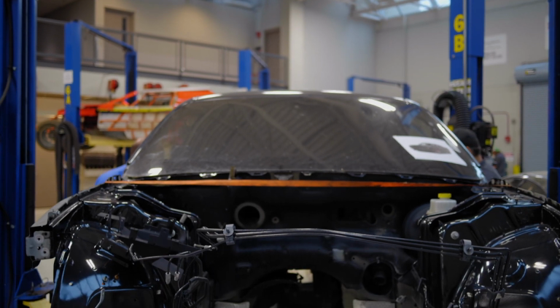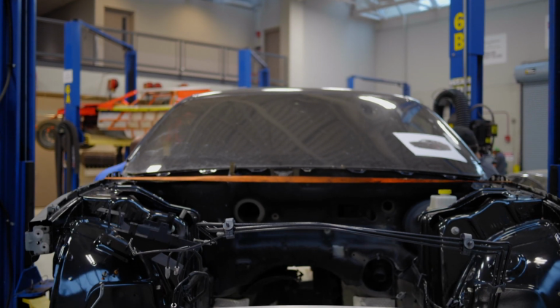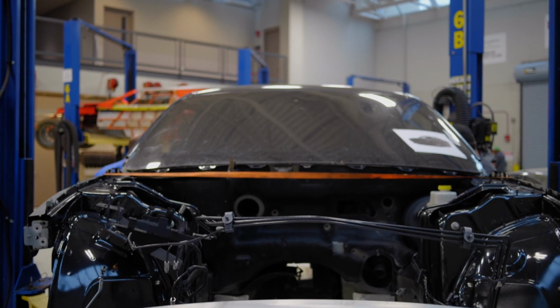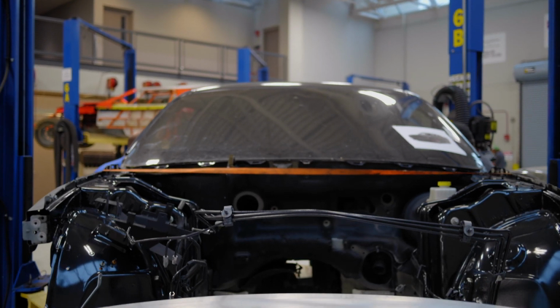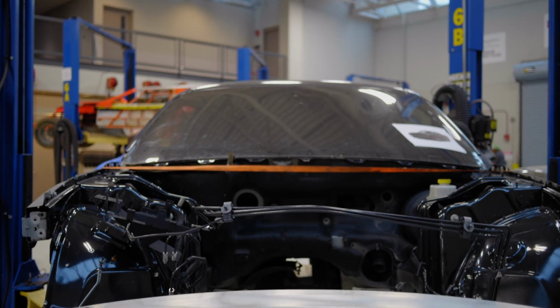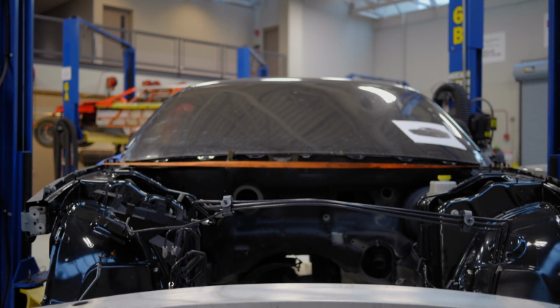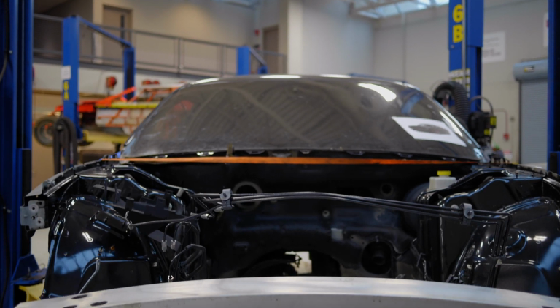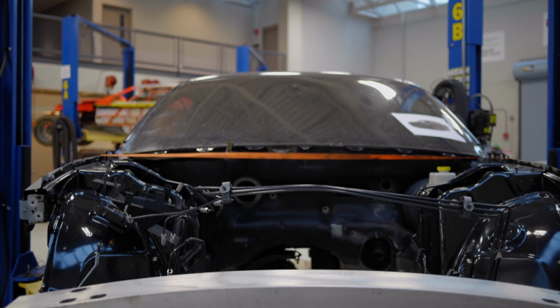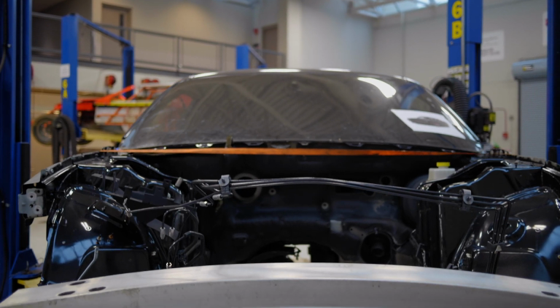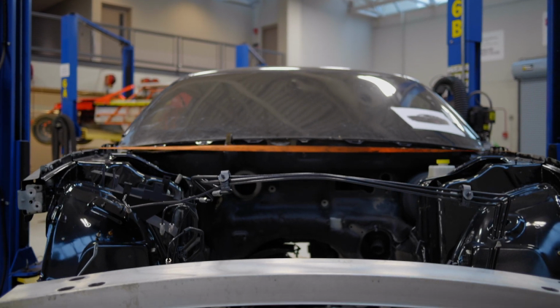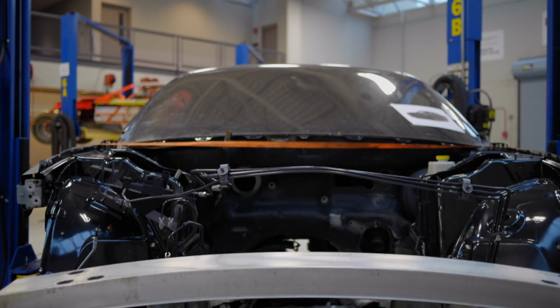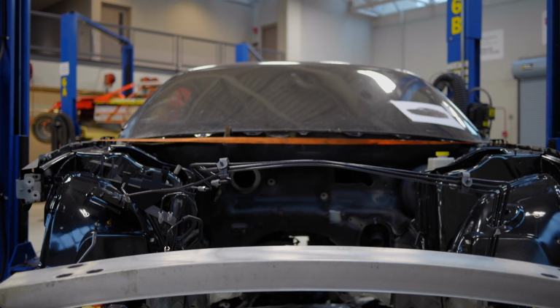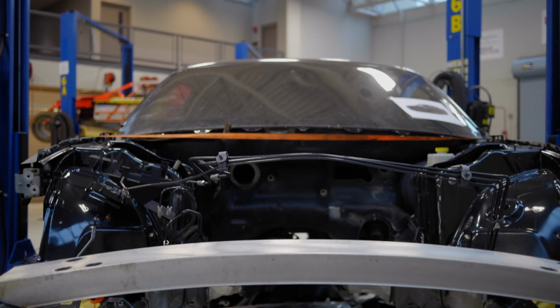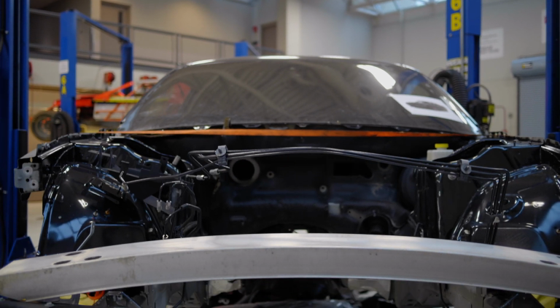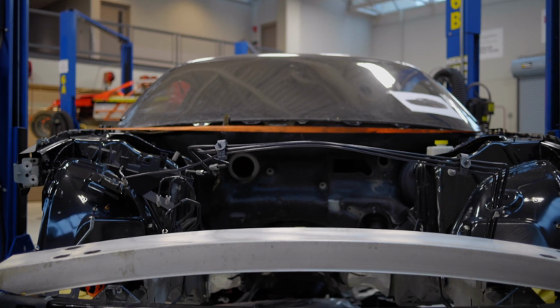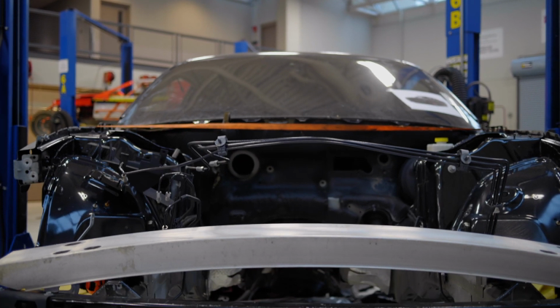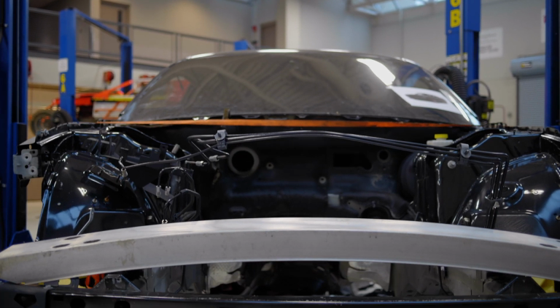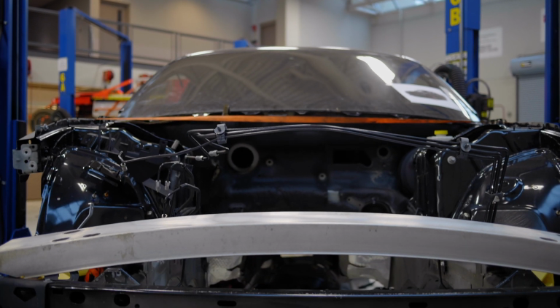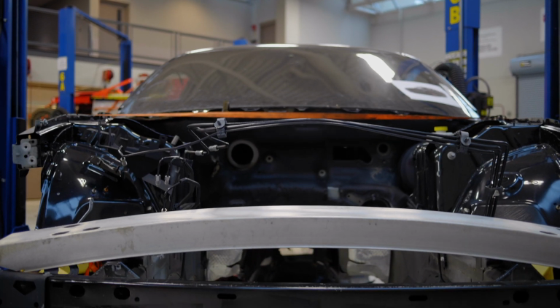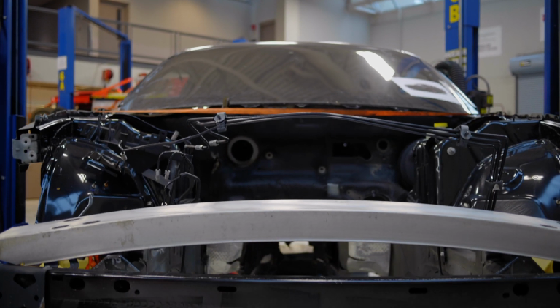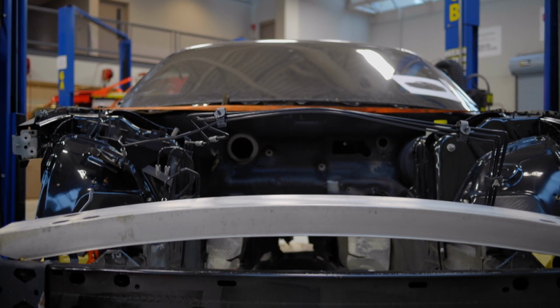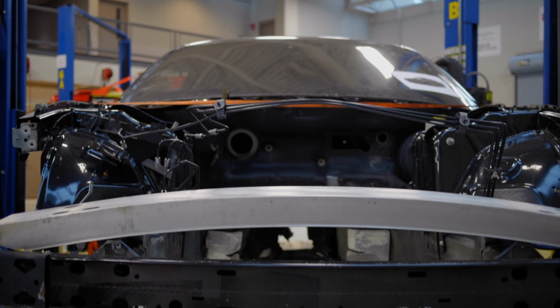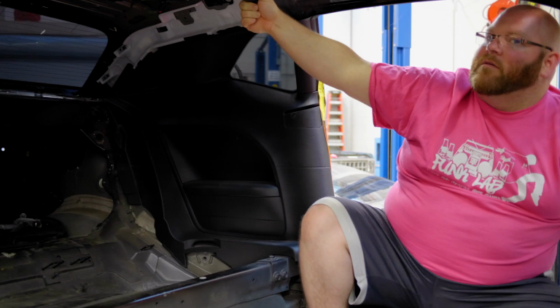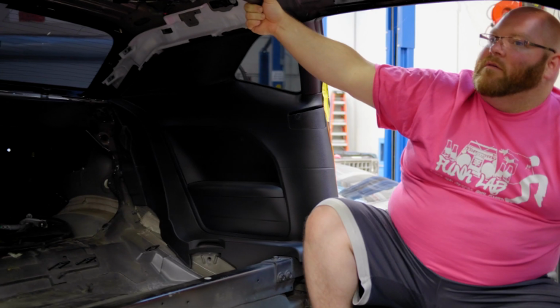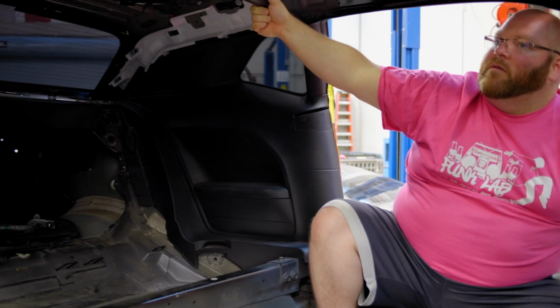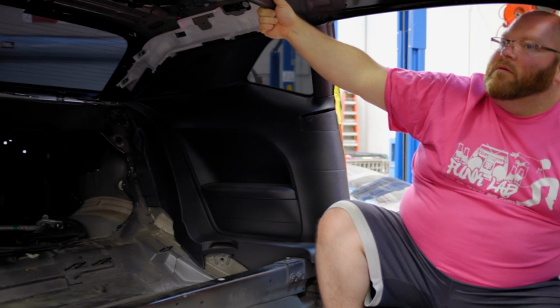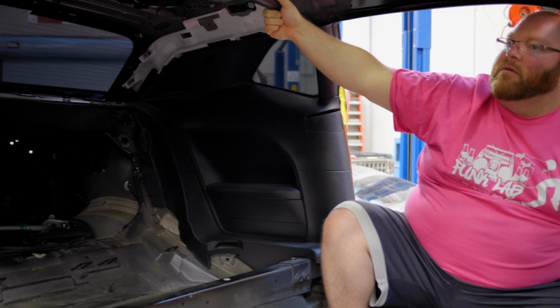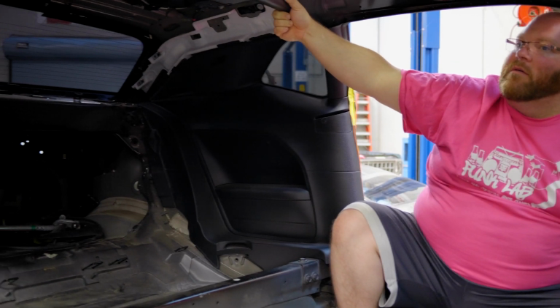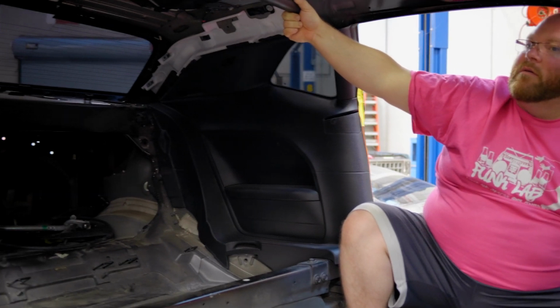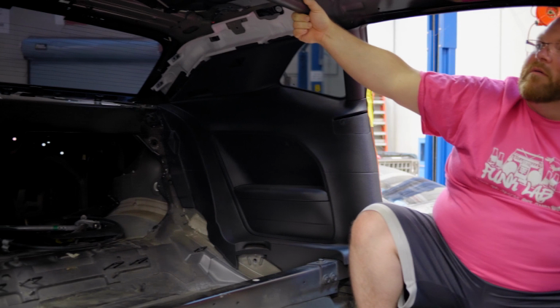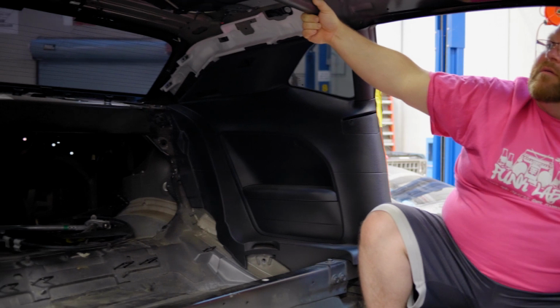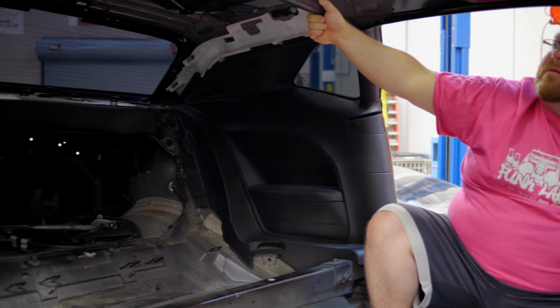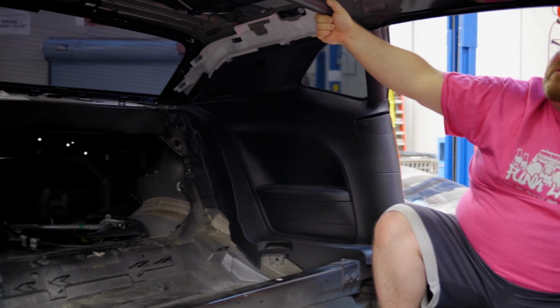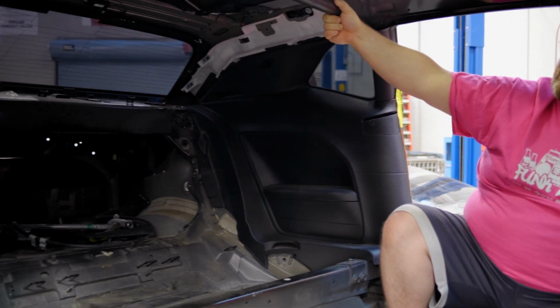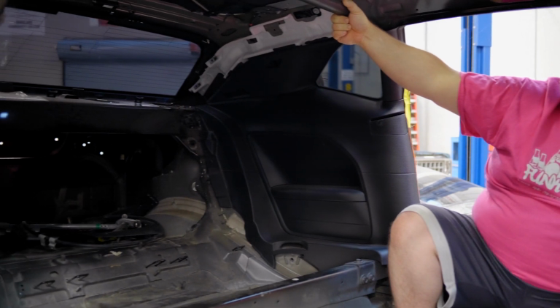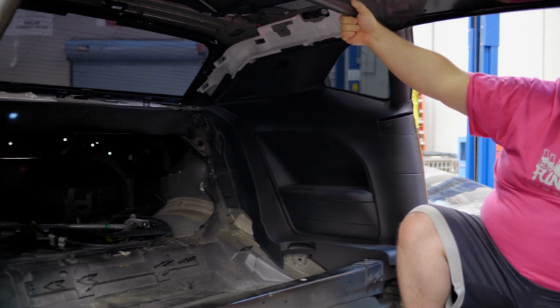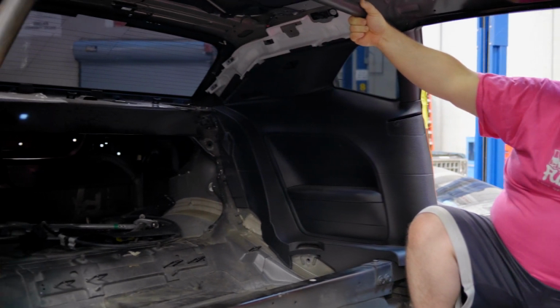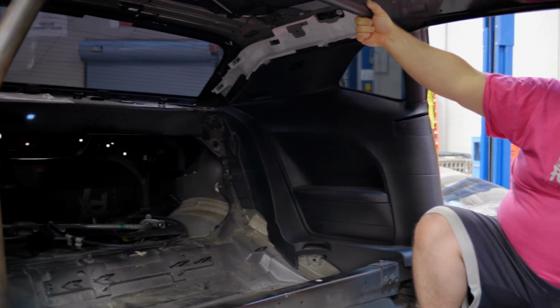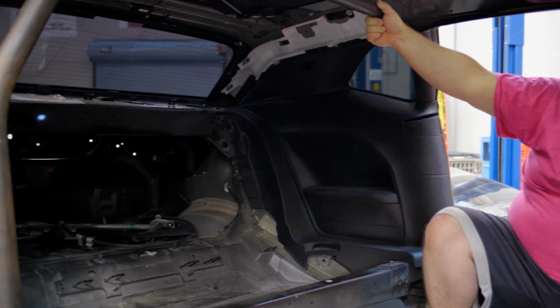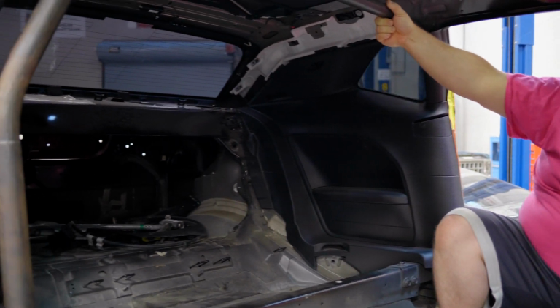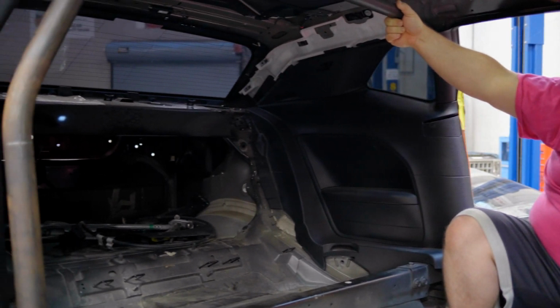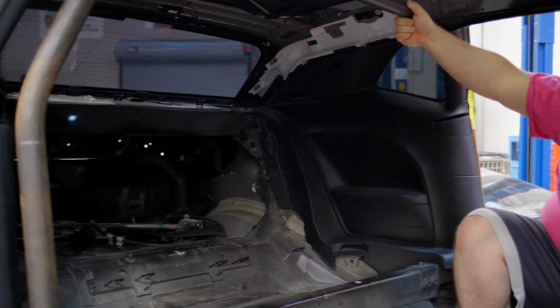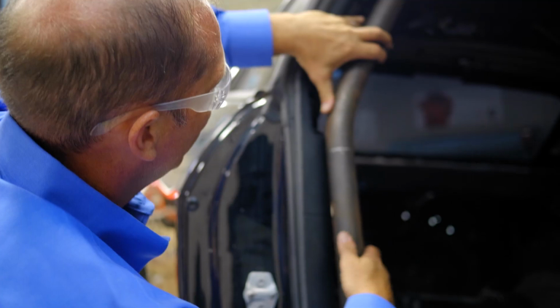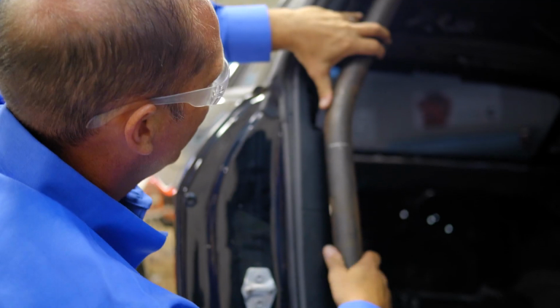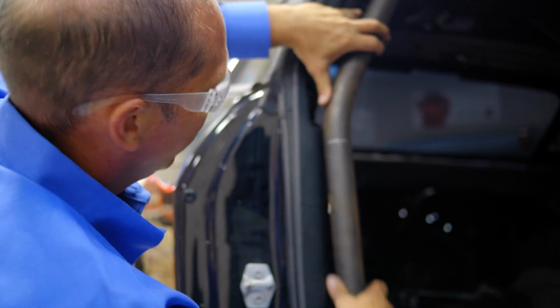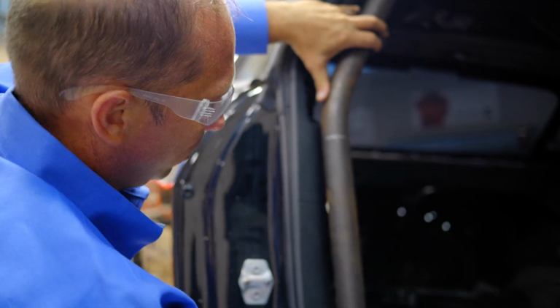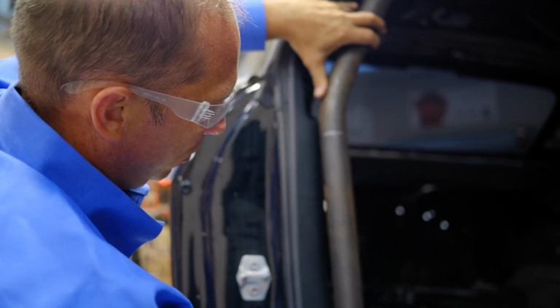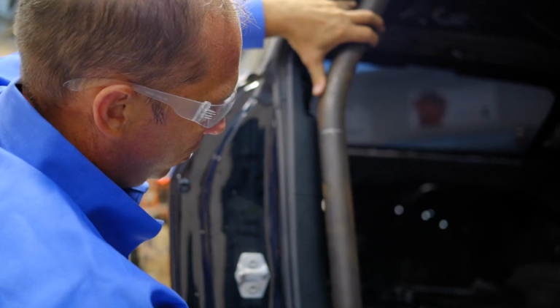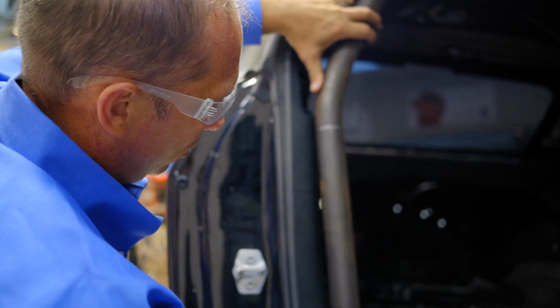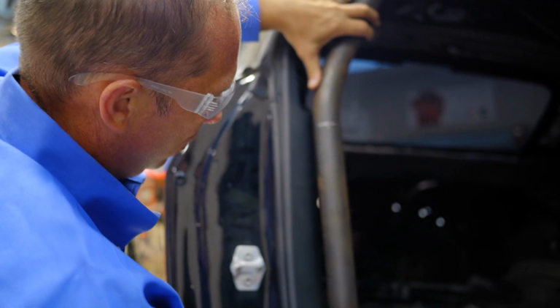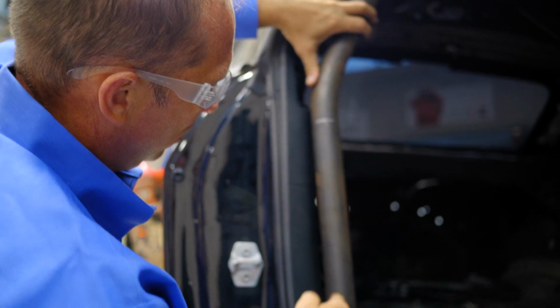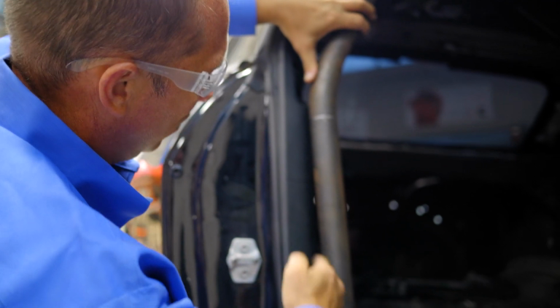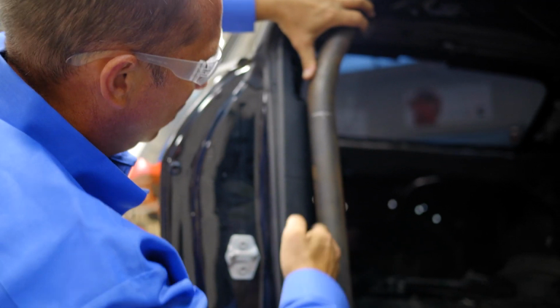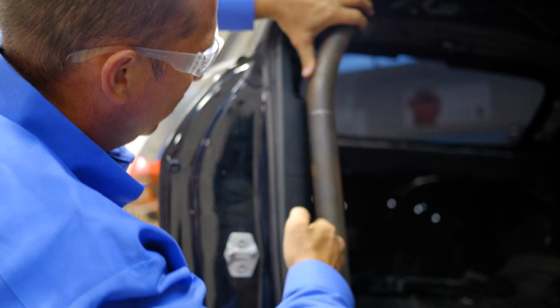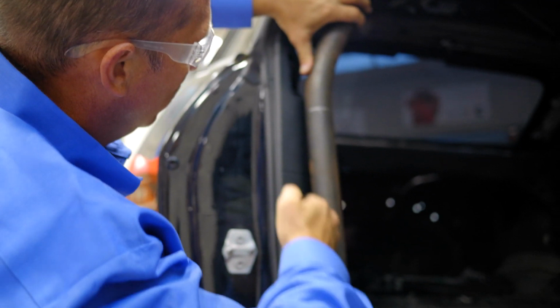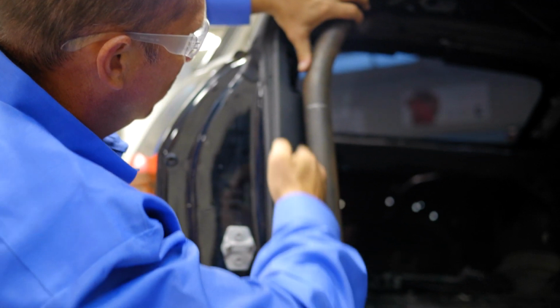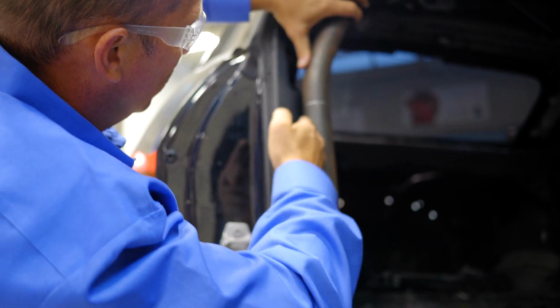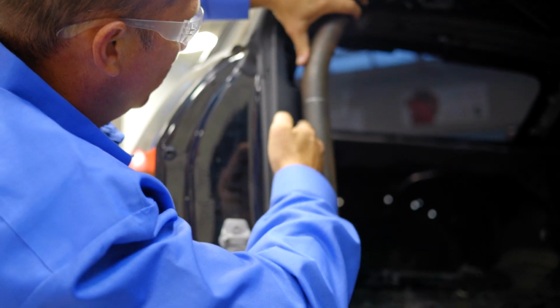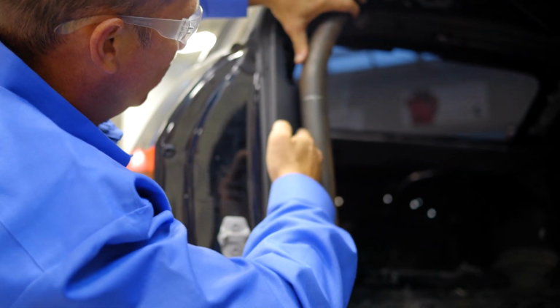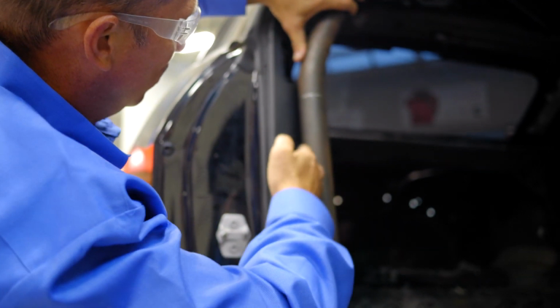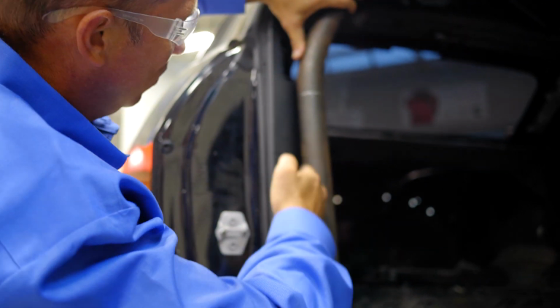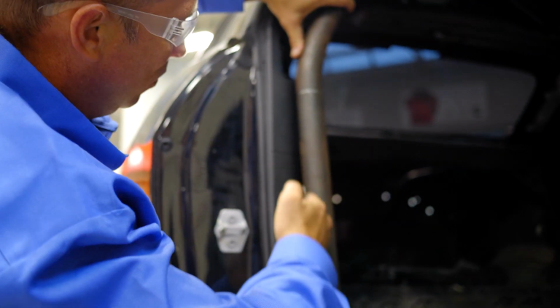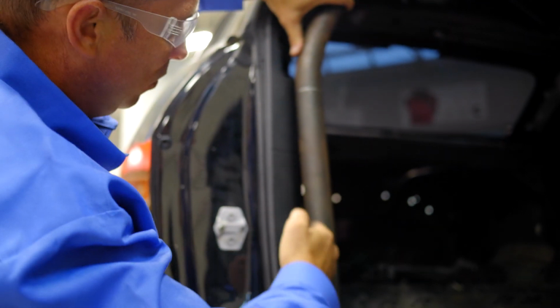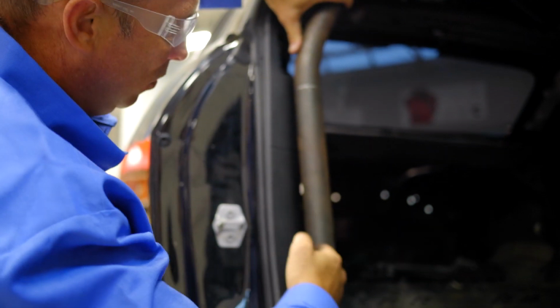So we'll do the transmission, driveshaft, rear end. First stage is just starting where we are and build the cage, and go from there.